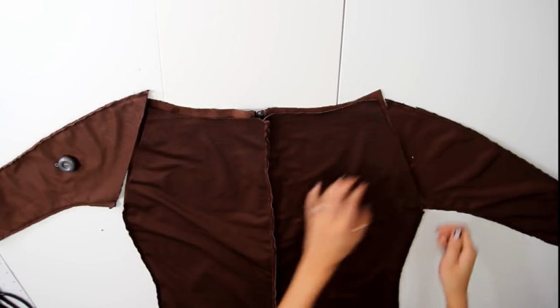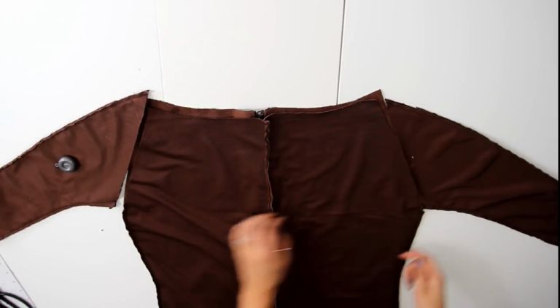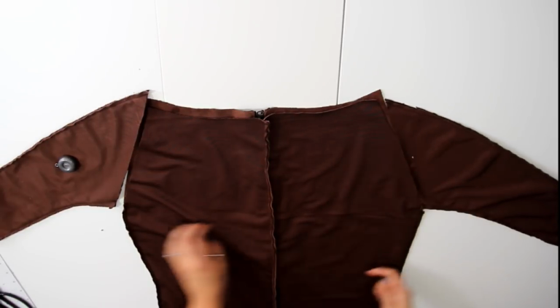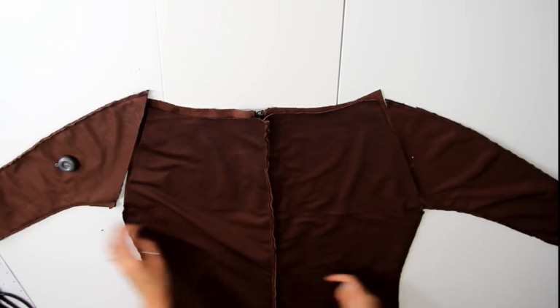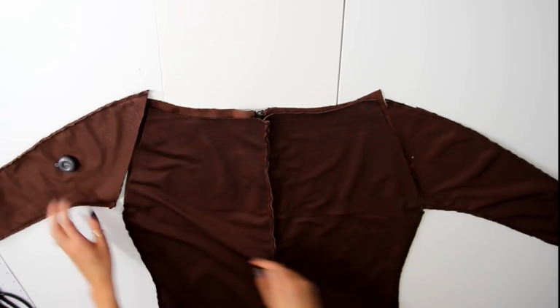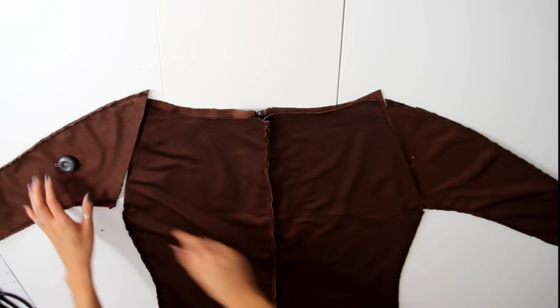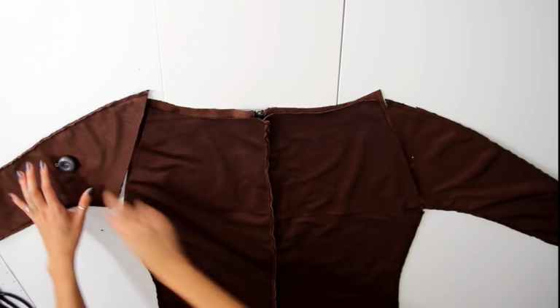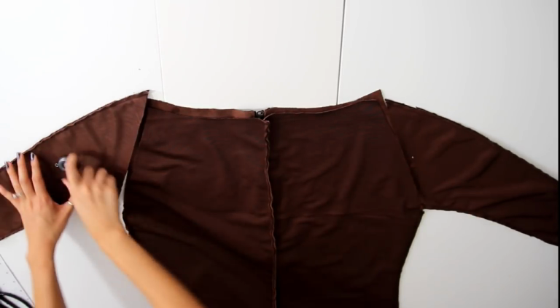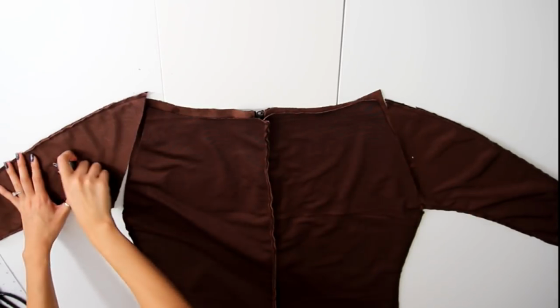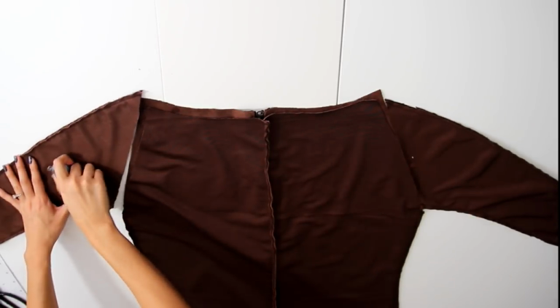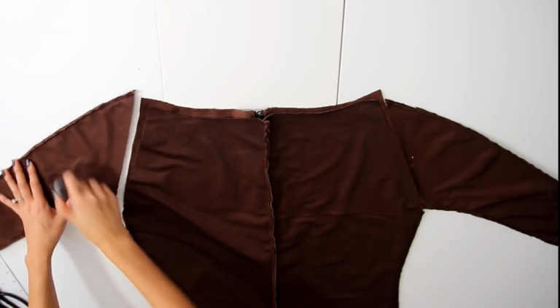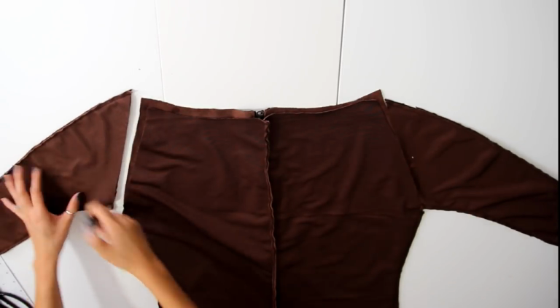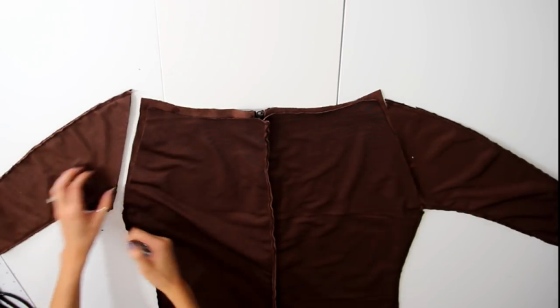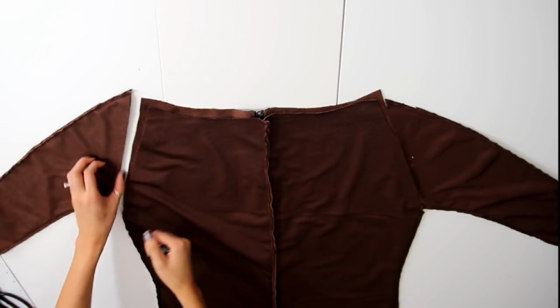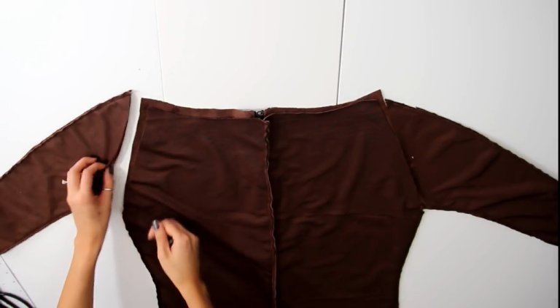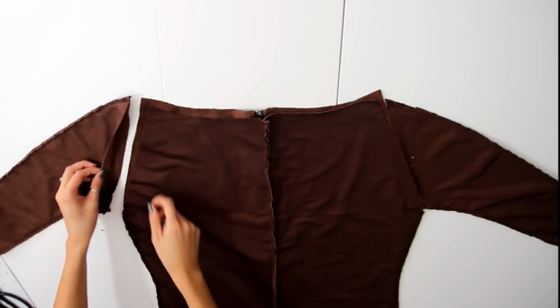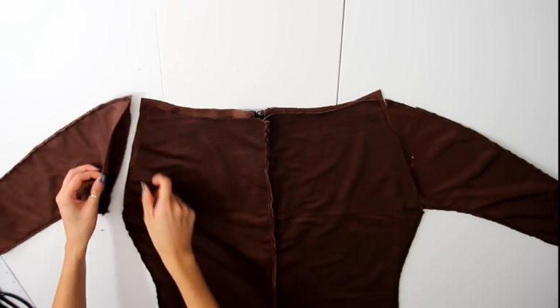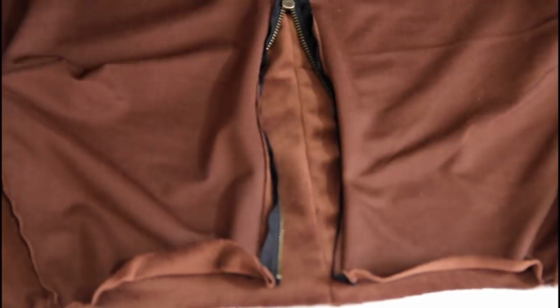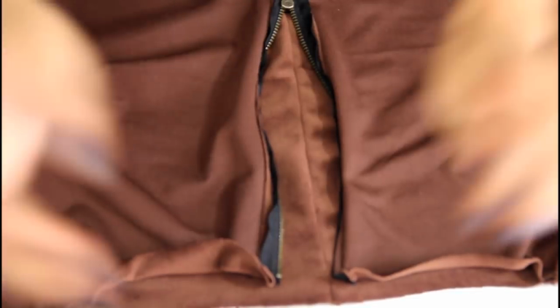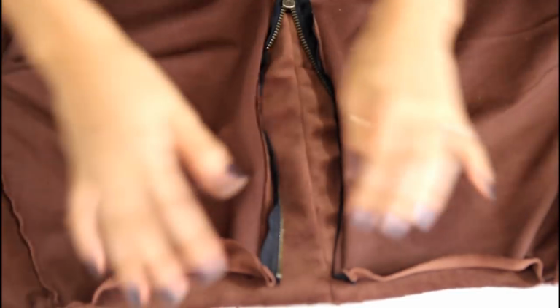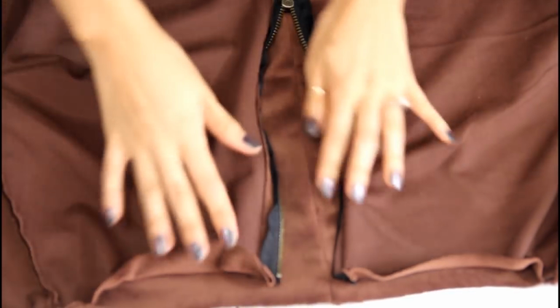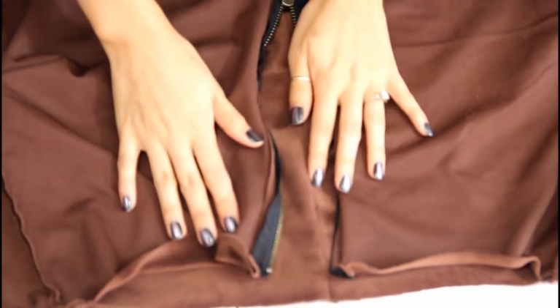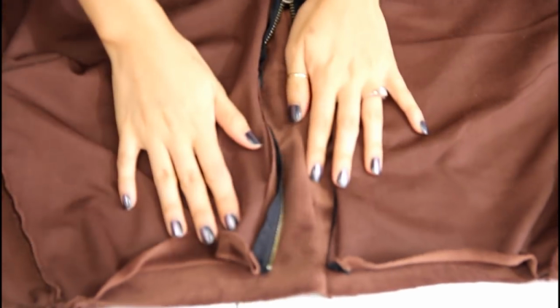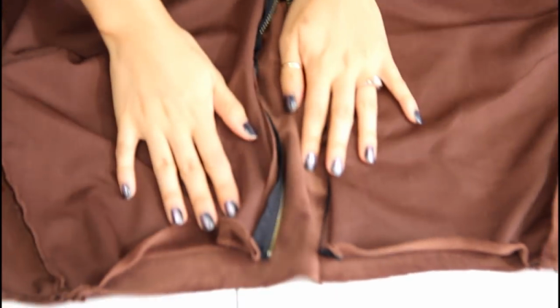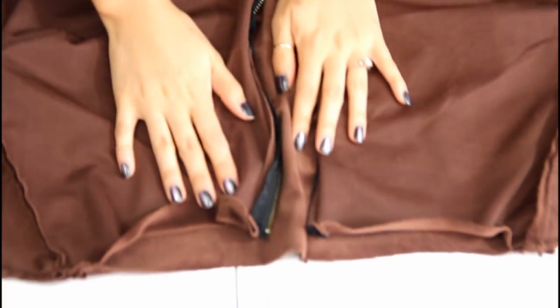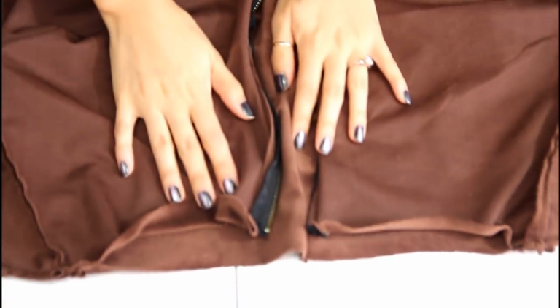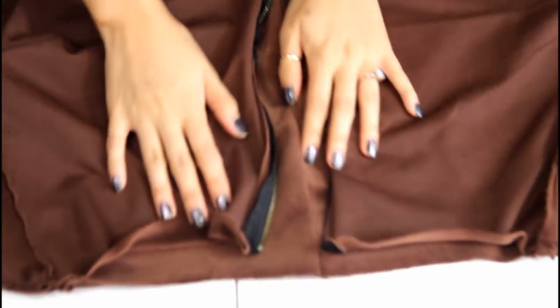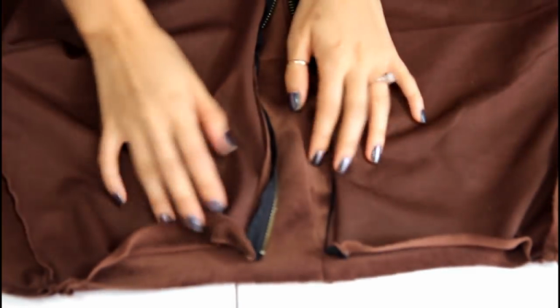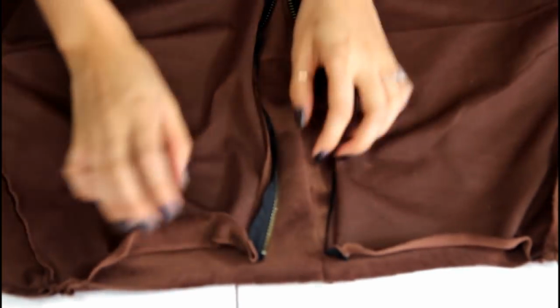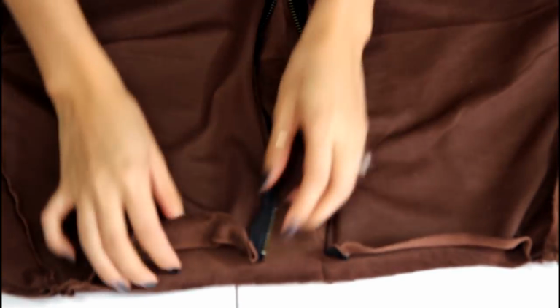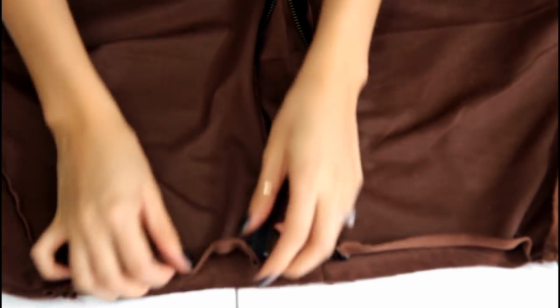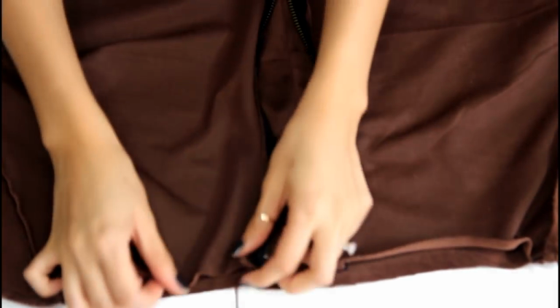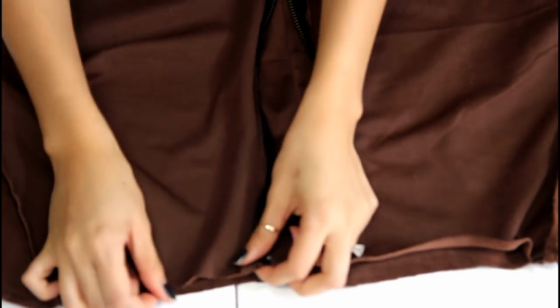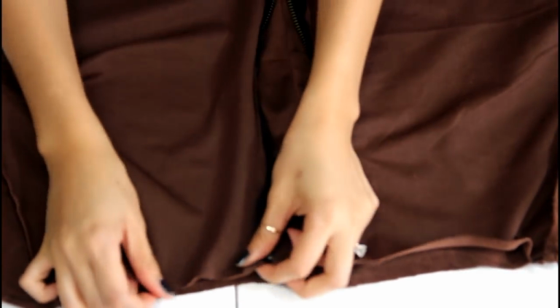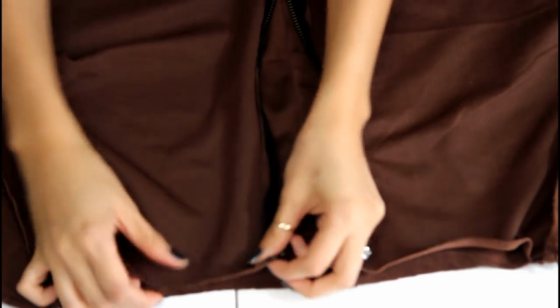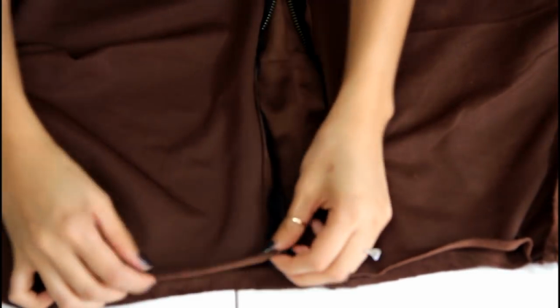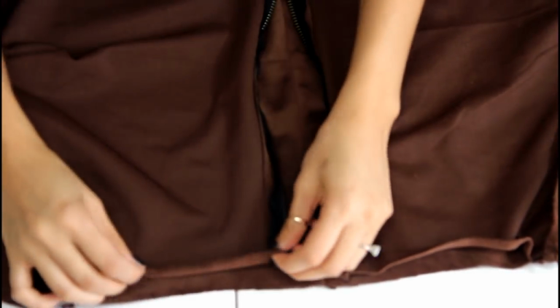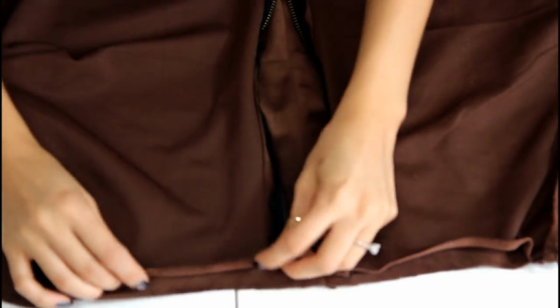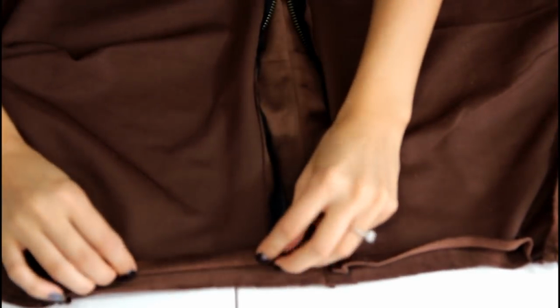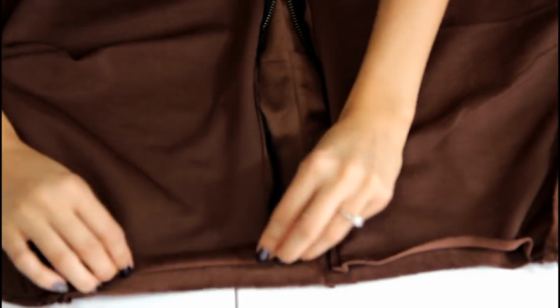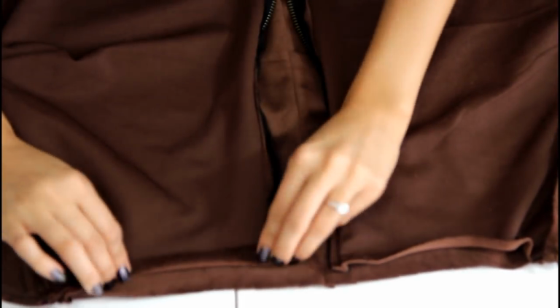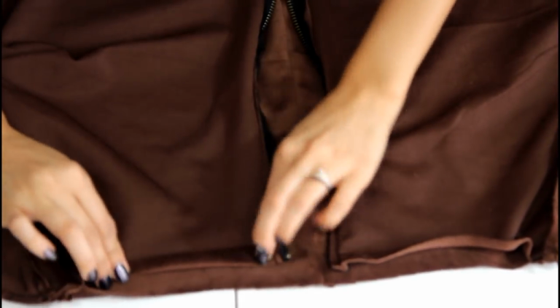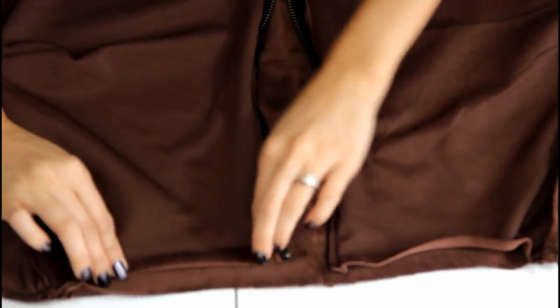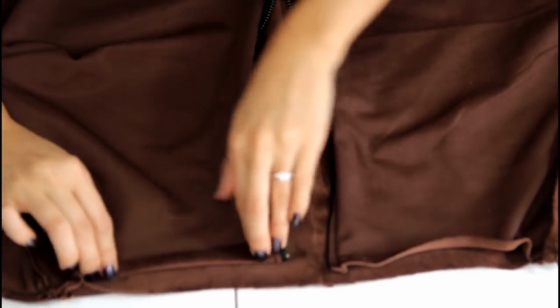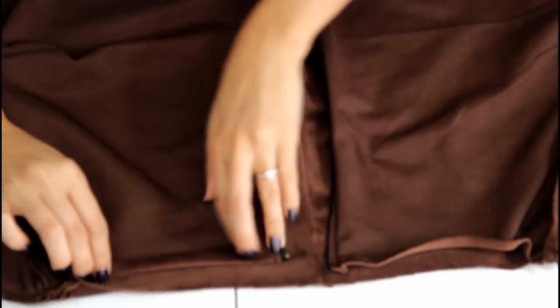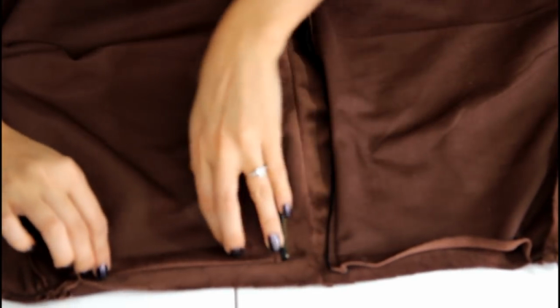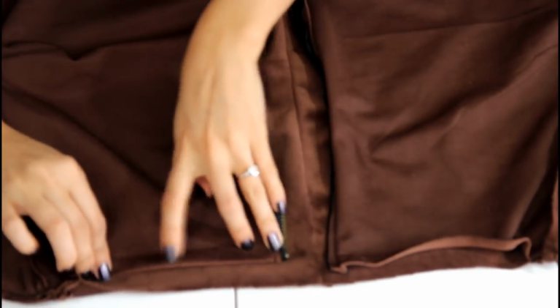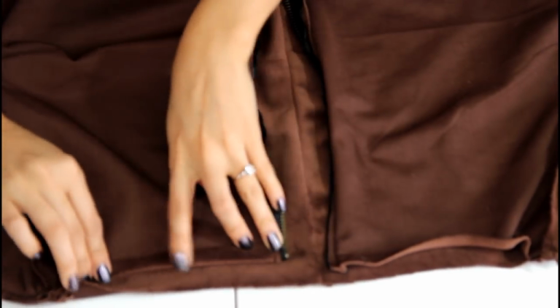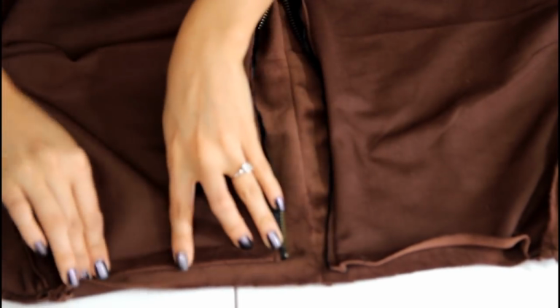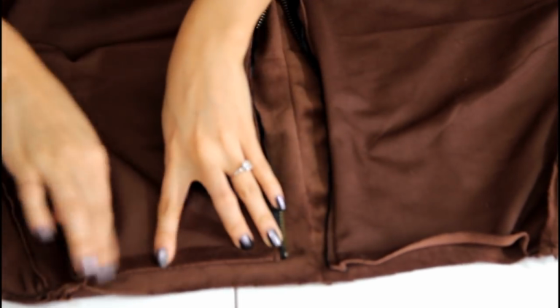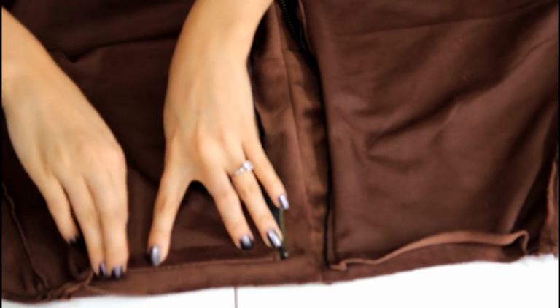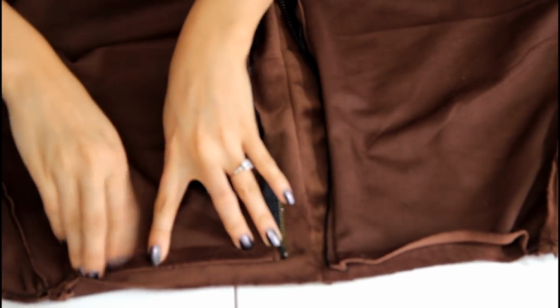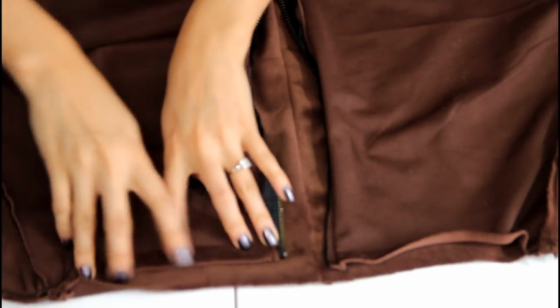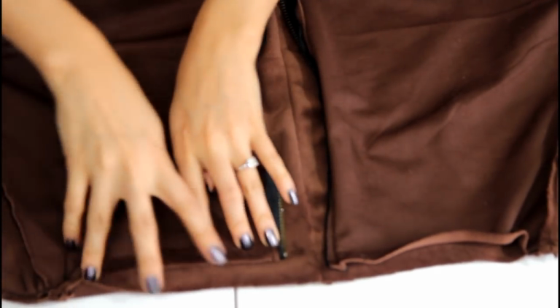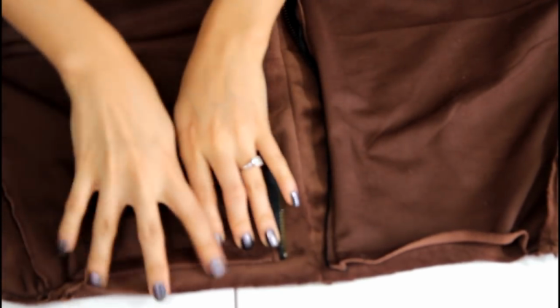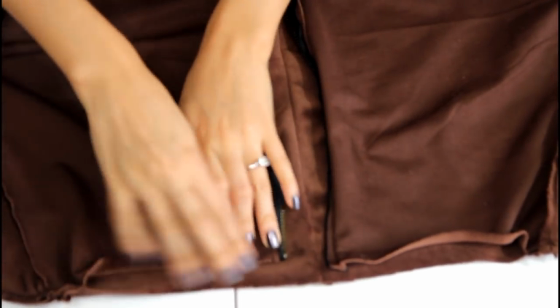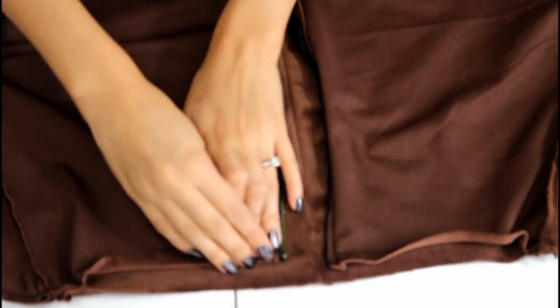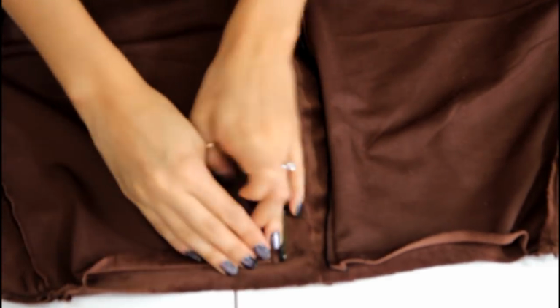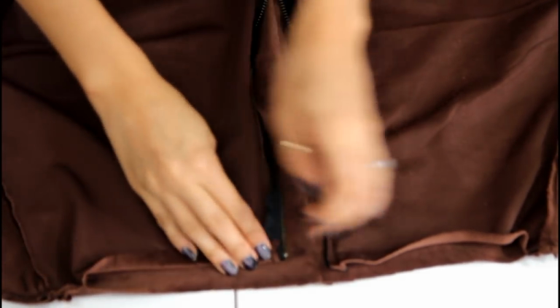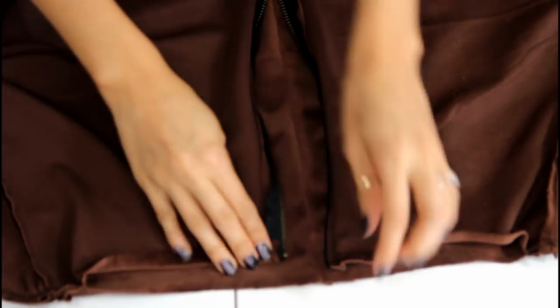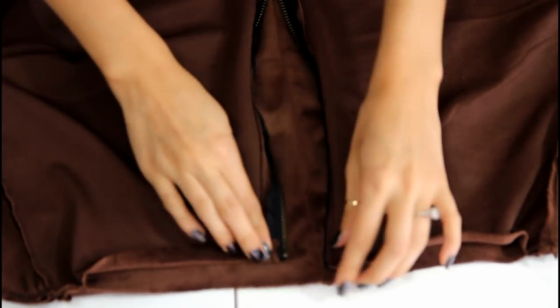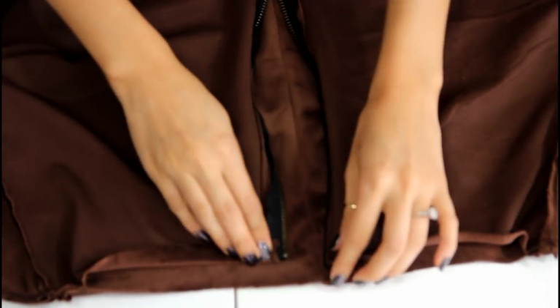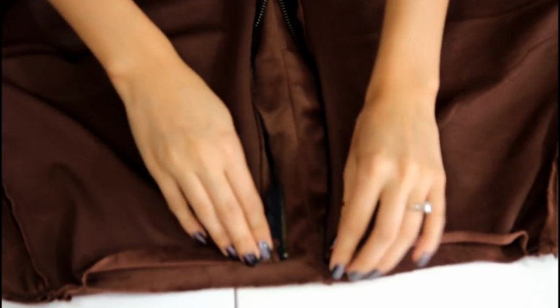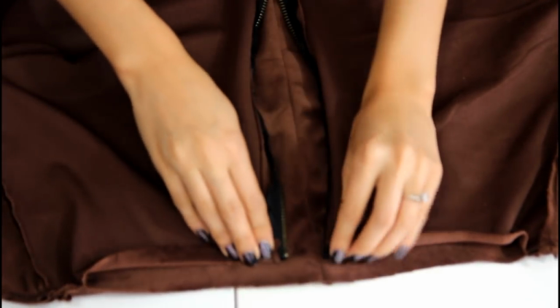With the arms attached, go ahead and hem the neckline by folding in half an inch. And while you're at it, go ahead and hem up the sleeves and leg openings.